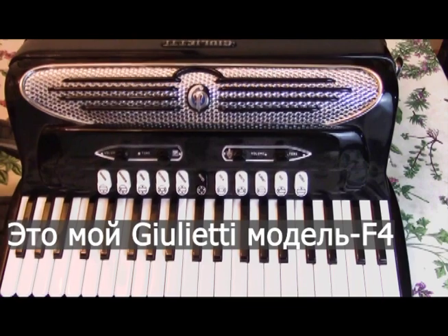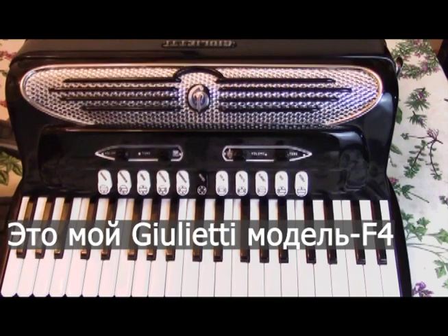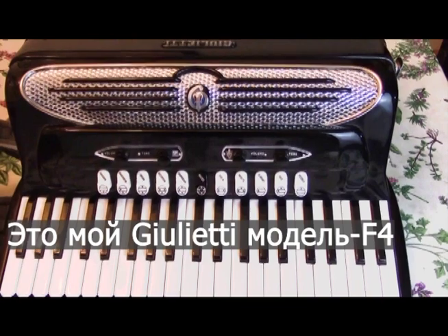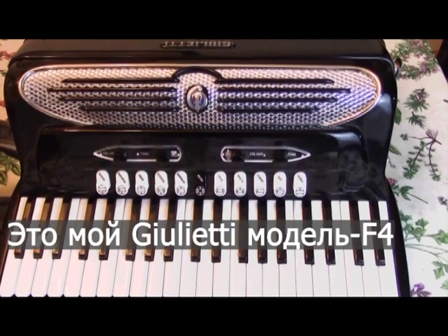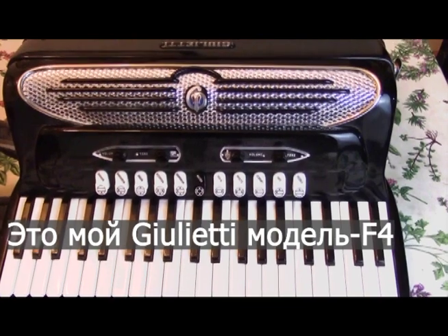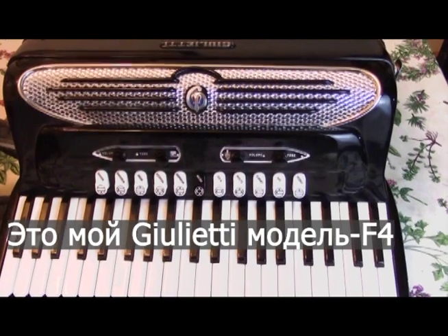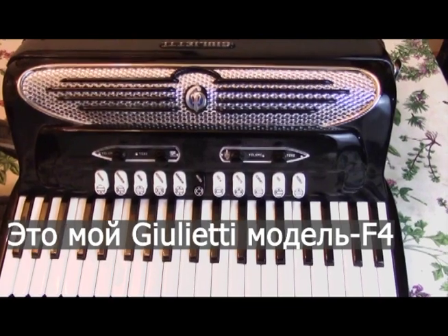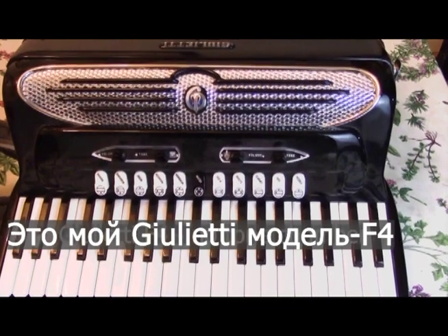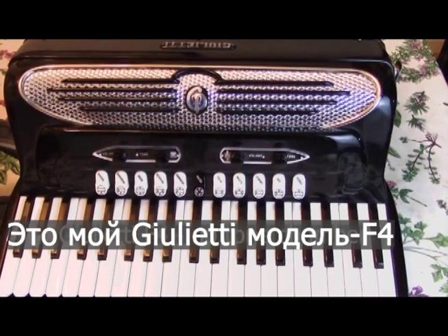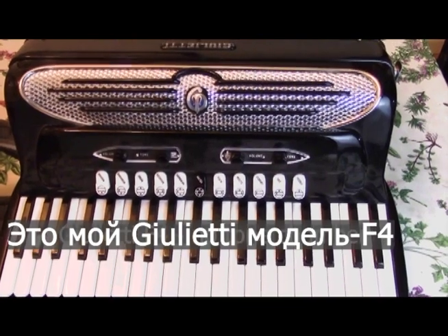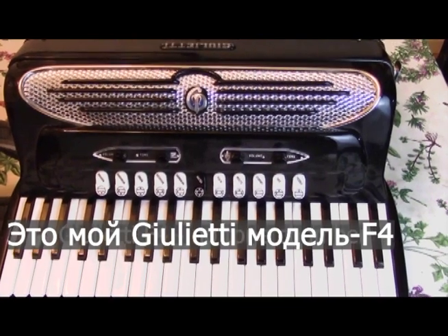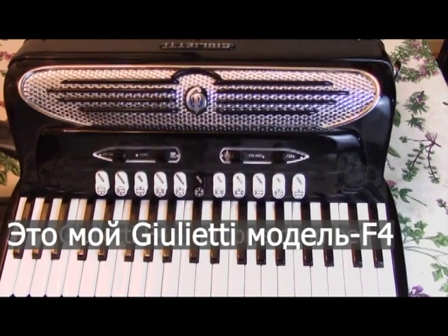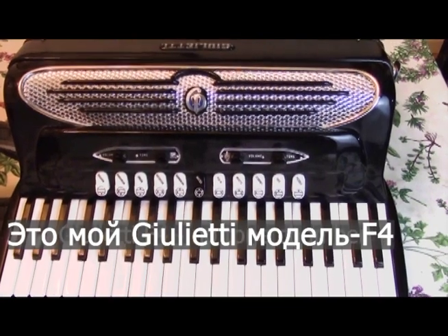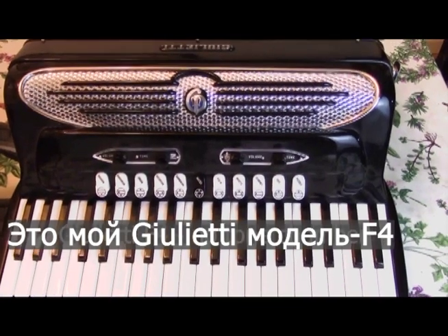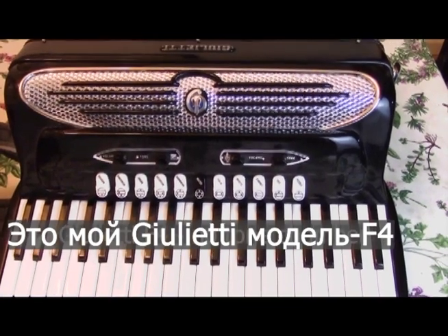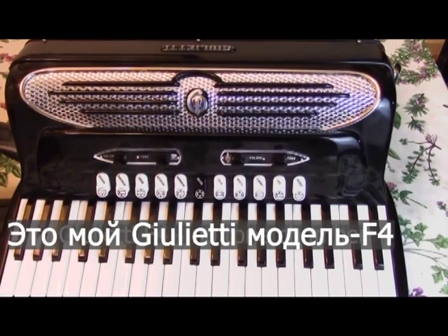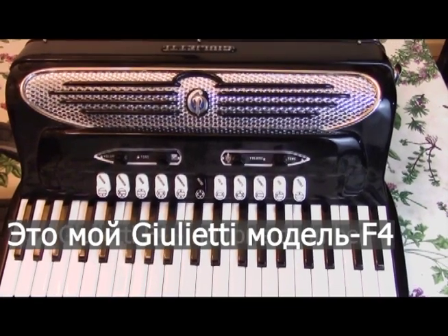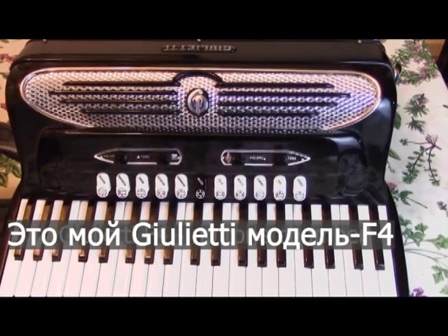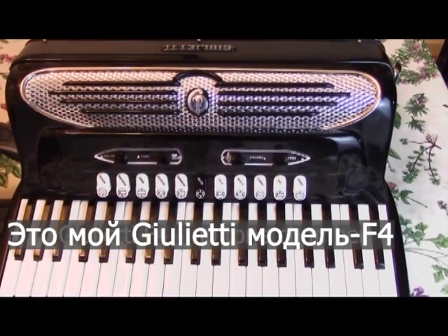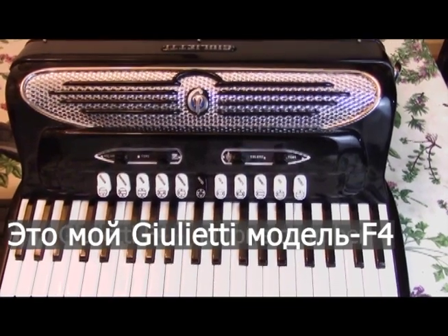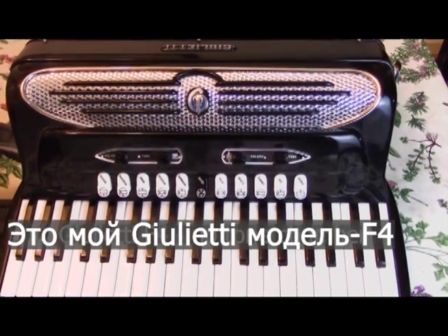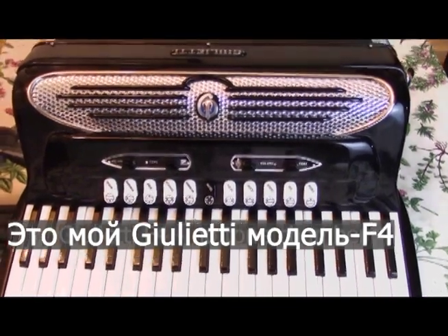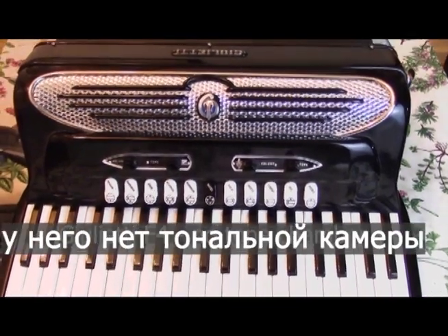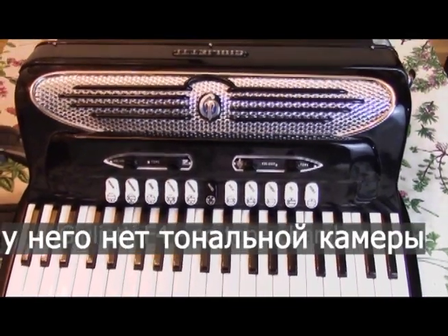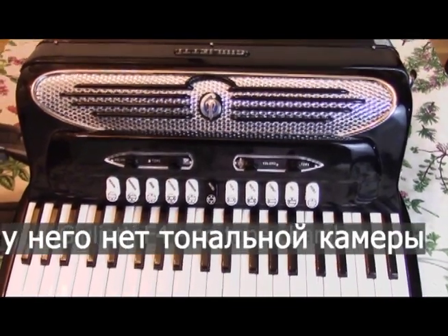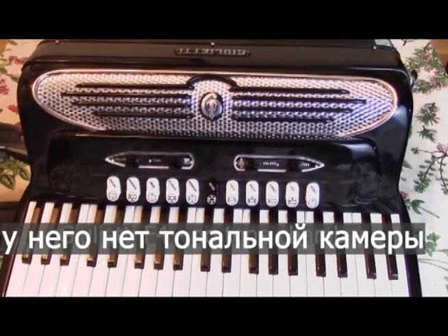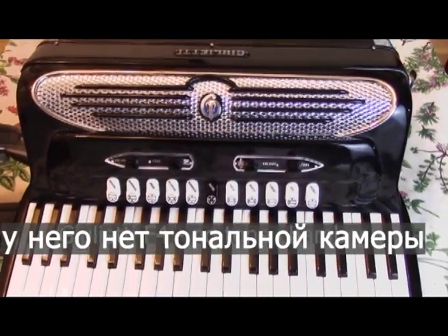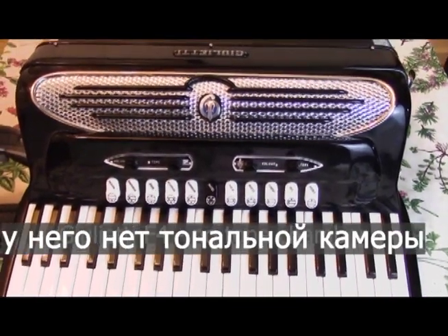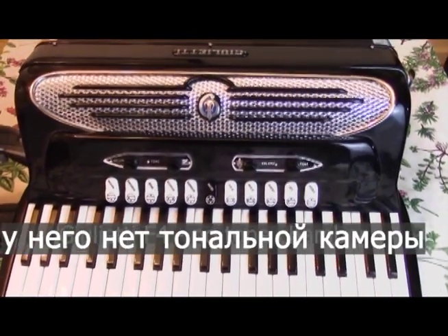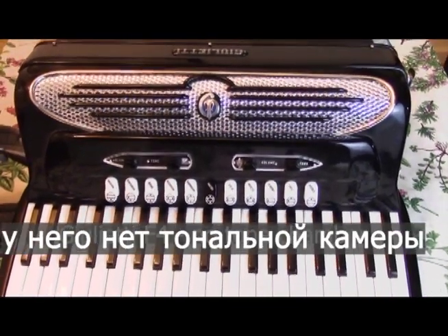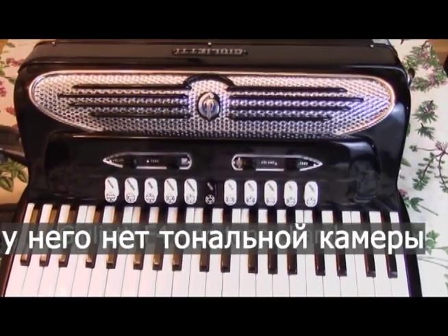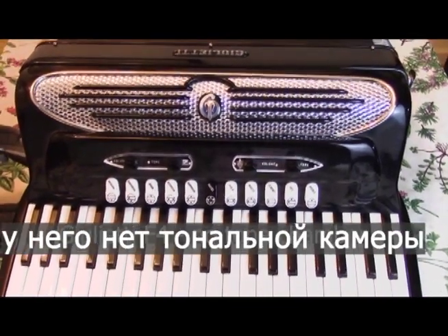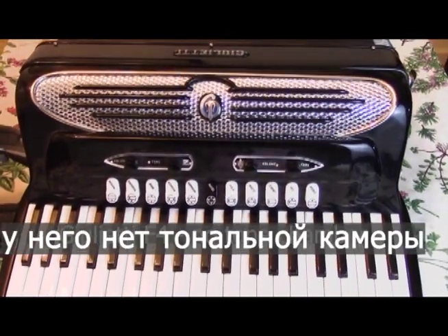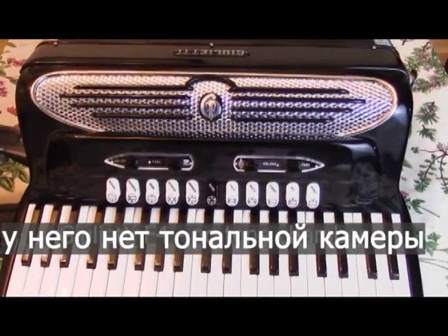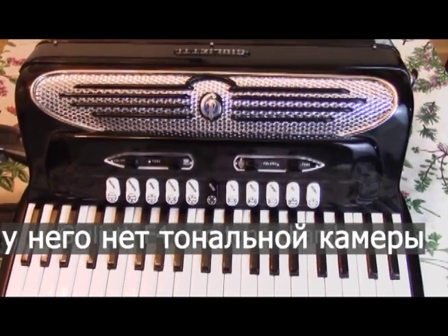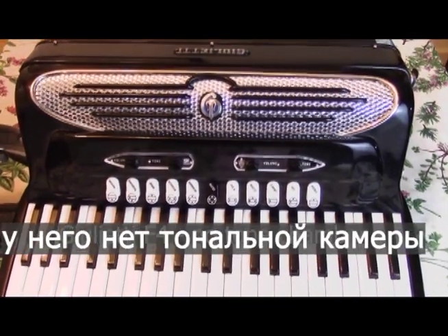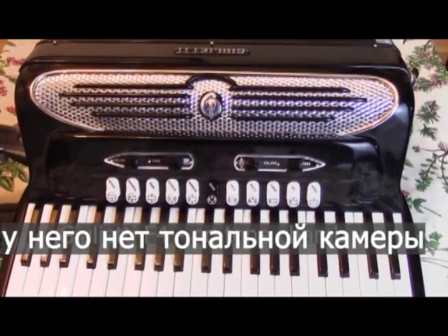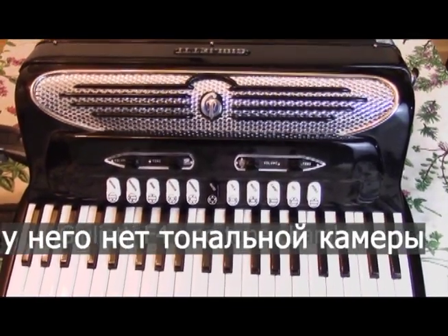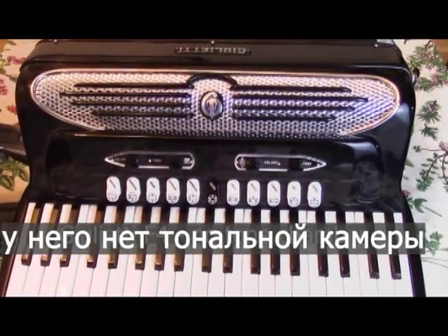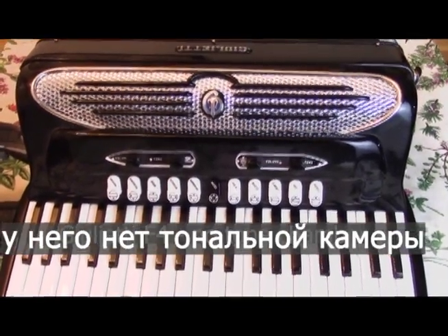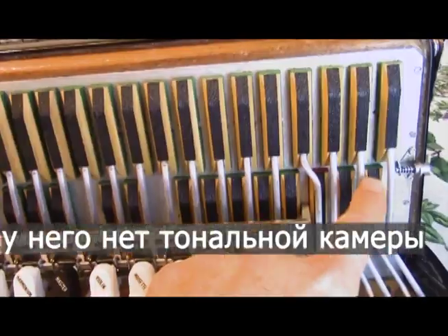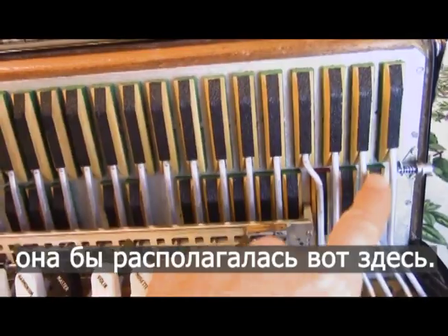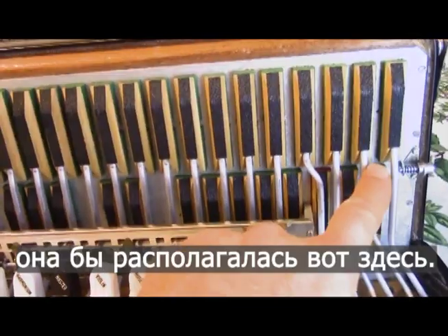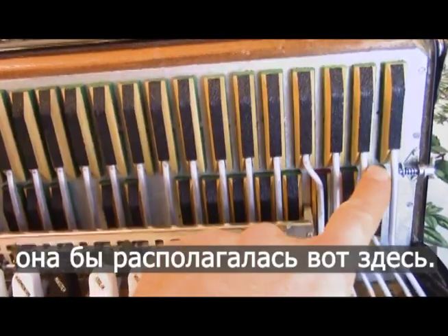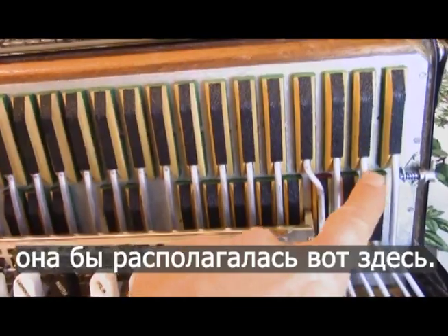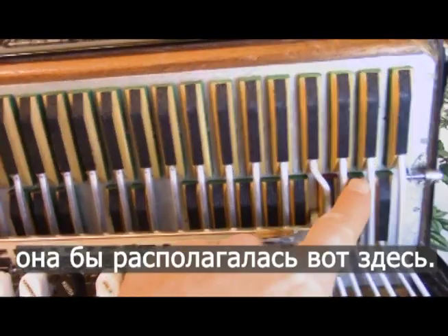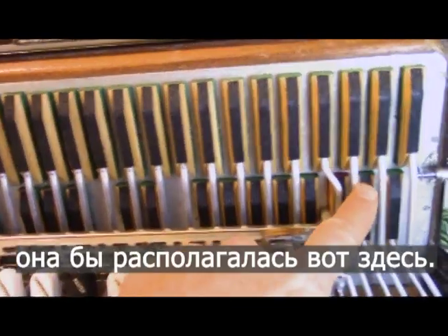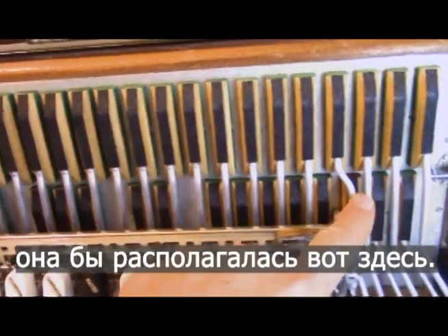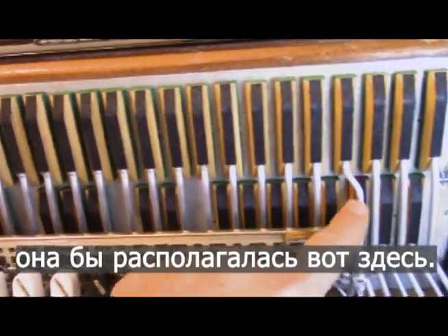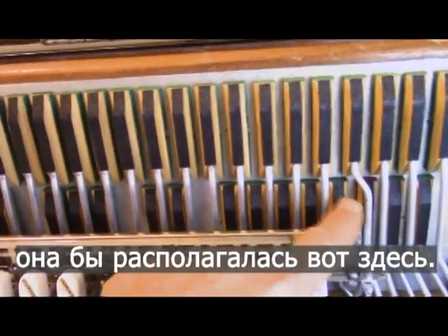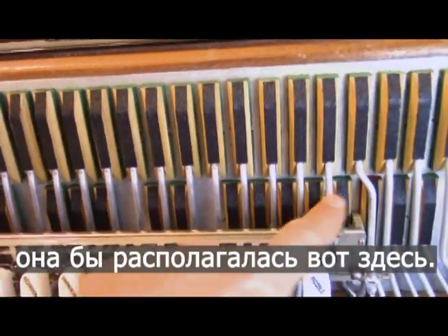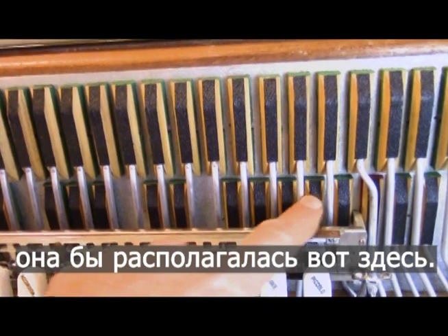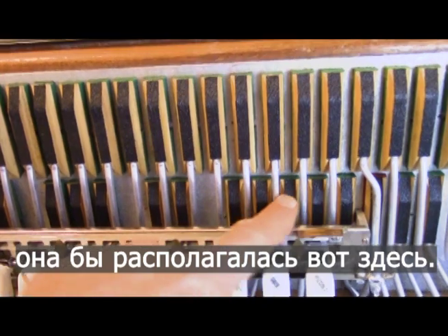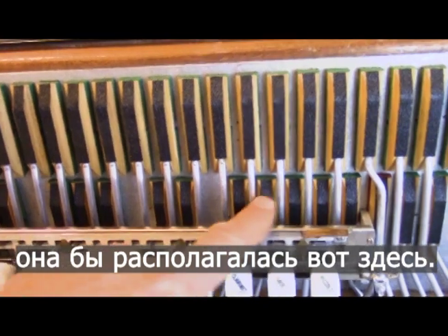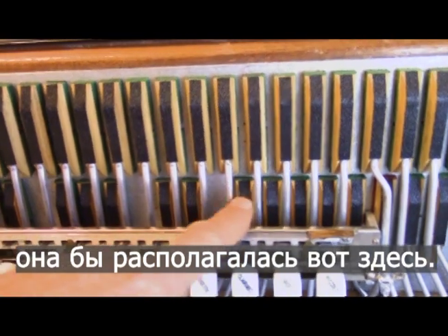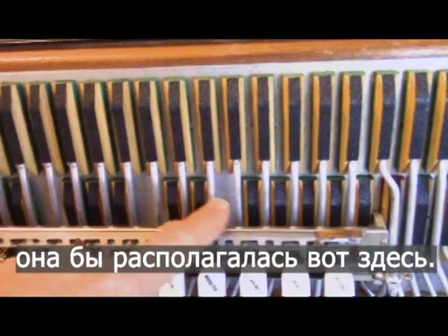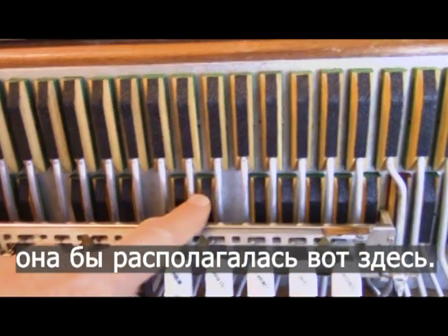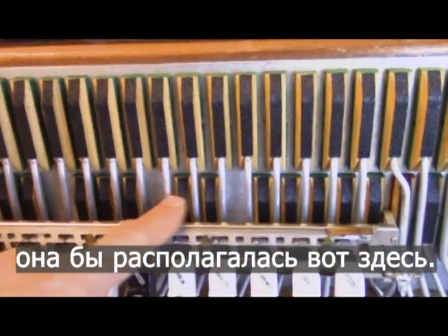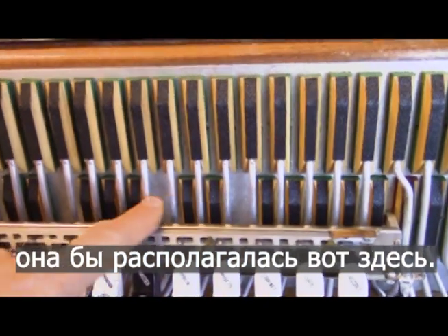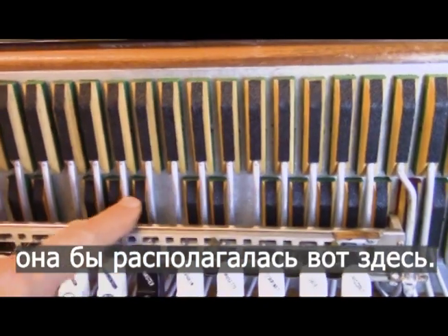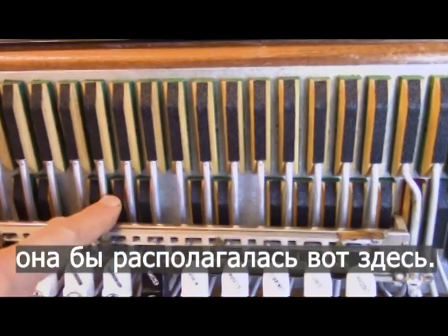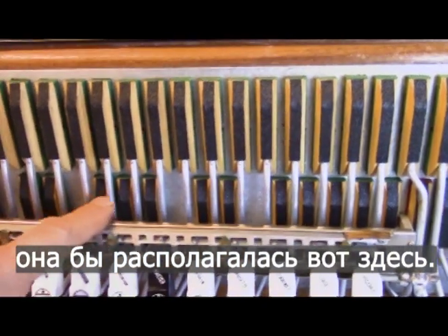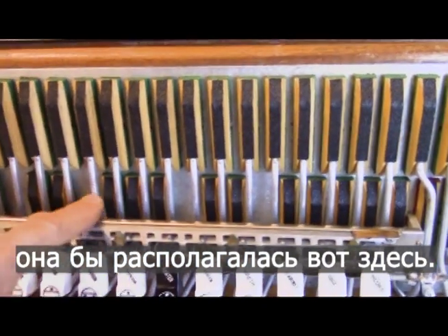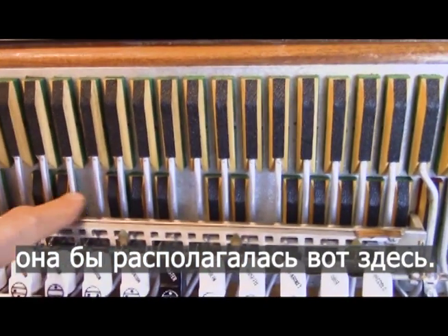This is my Giulietti F4 and does not have a tone chamber. The tone chamber will be seen right about here.